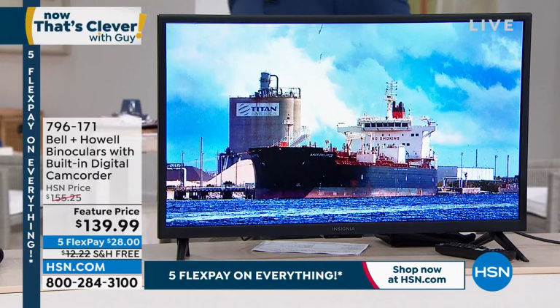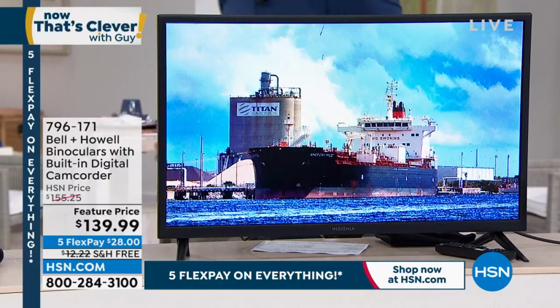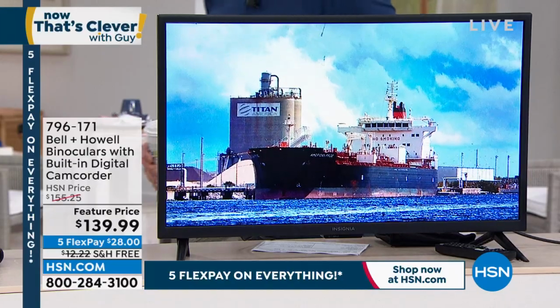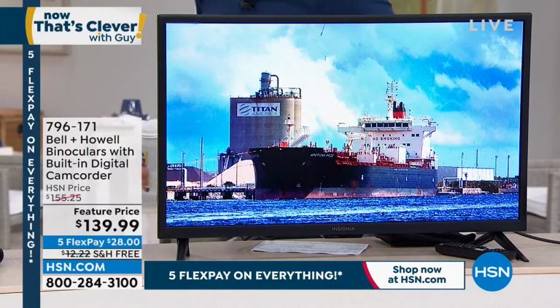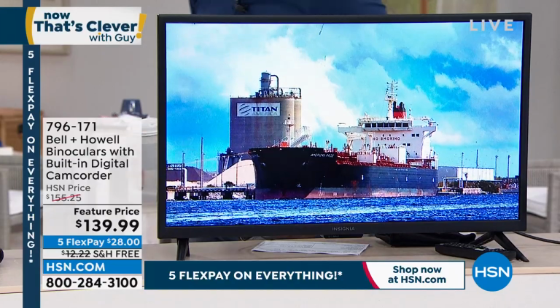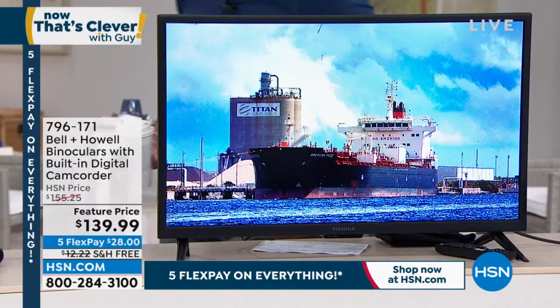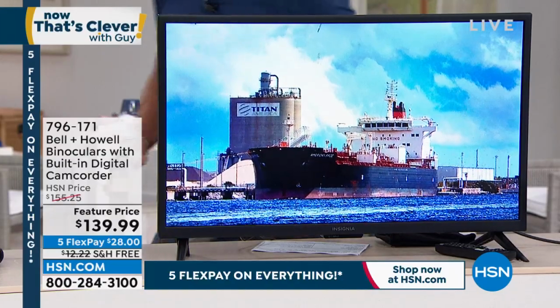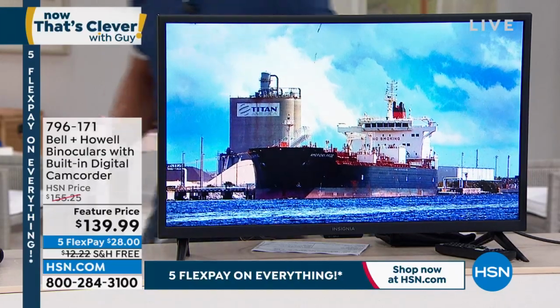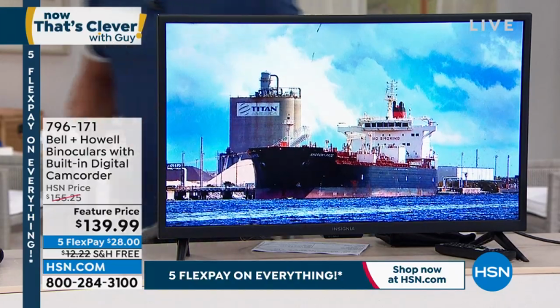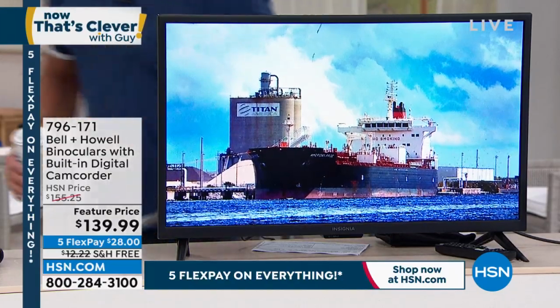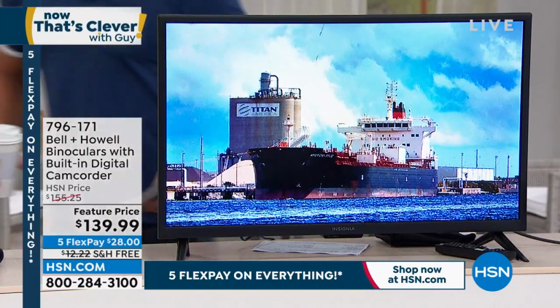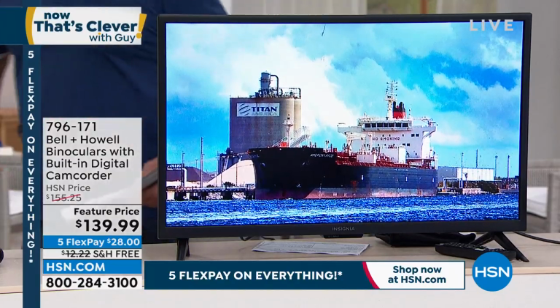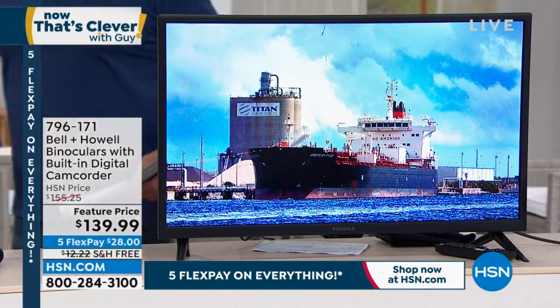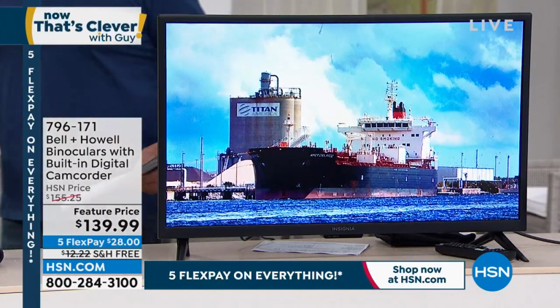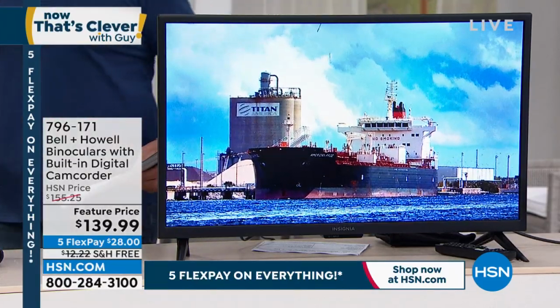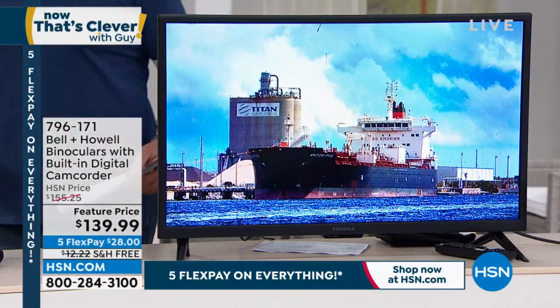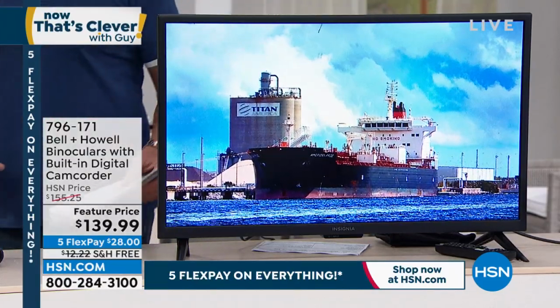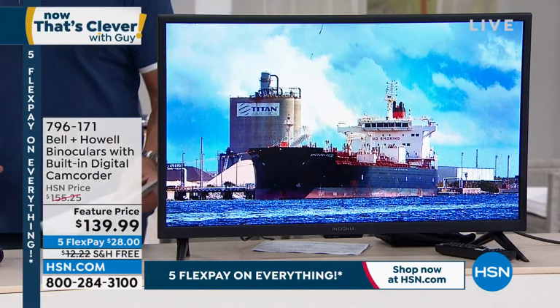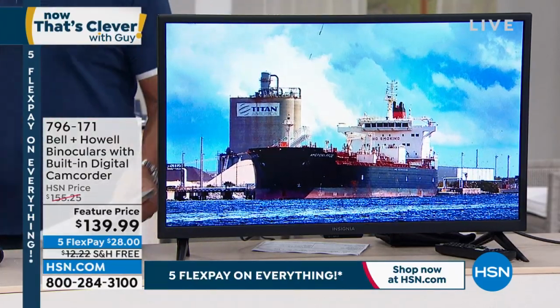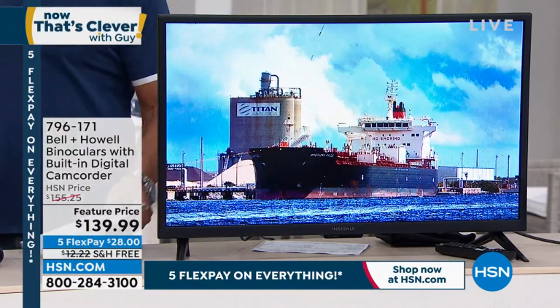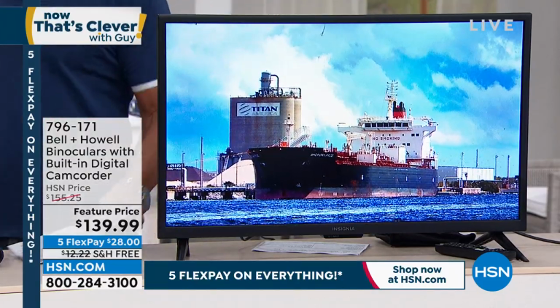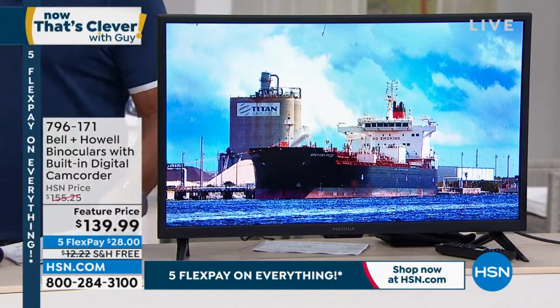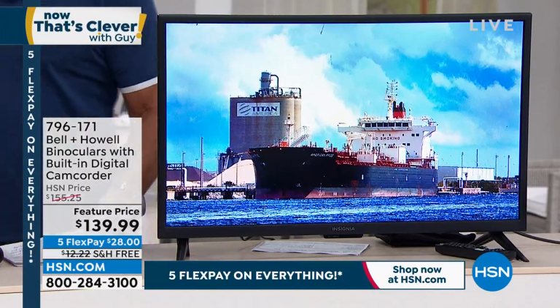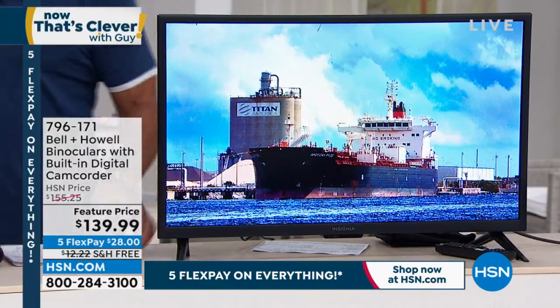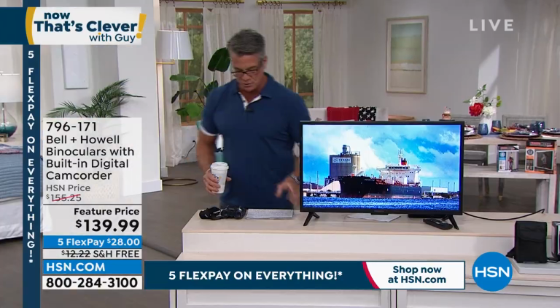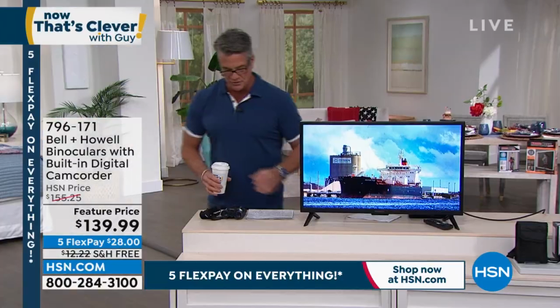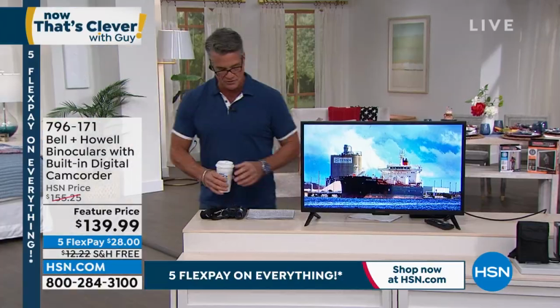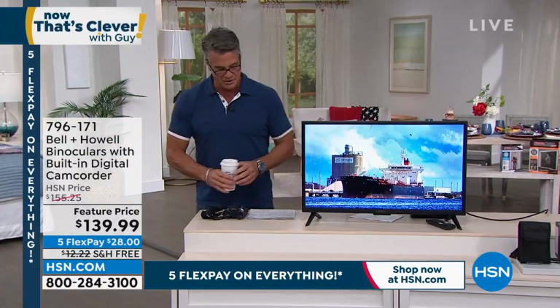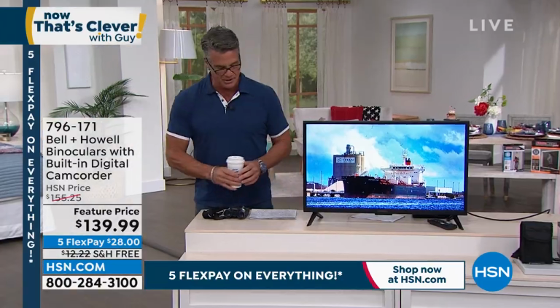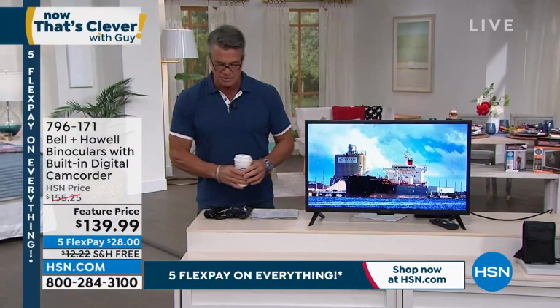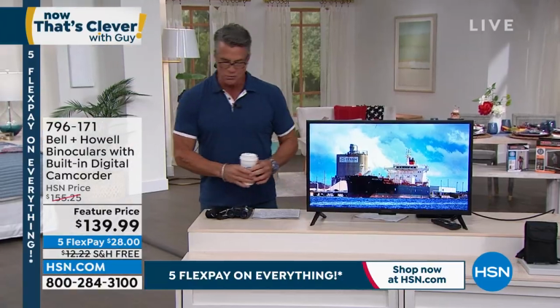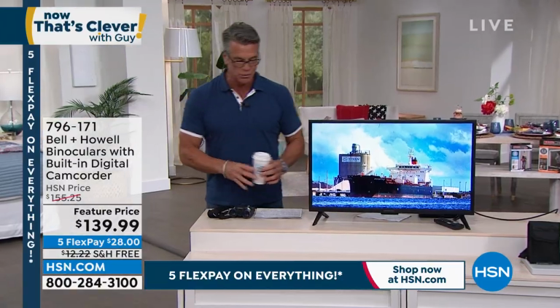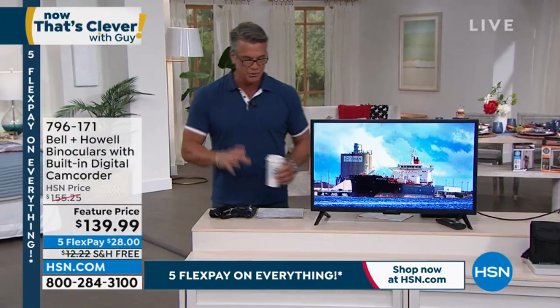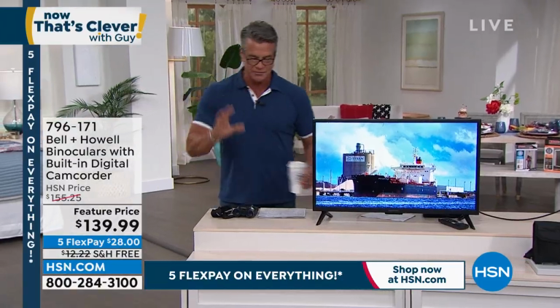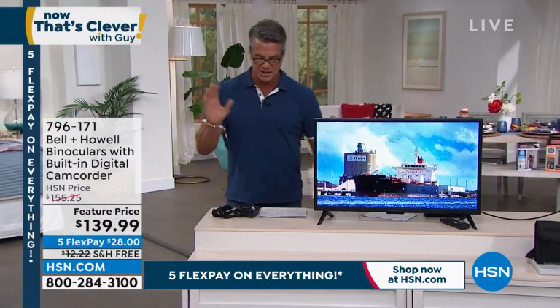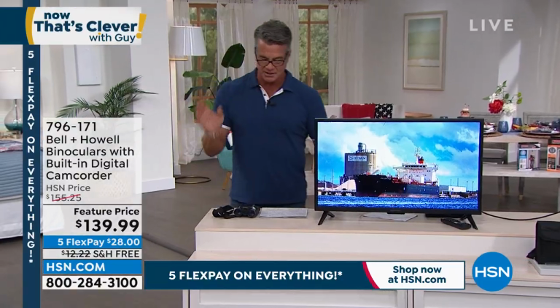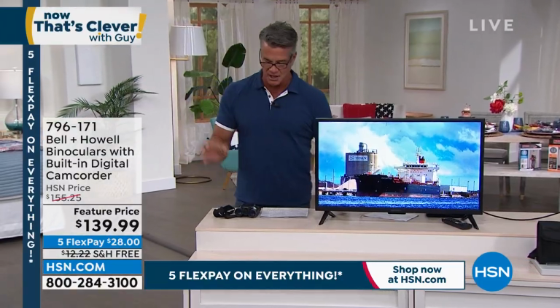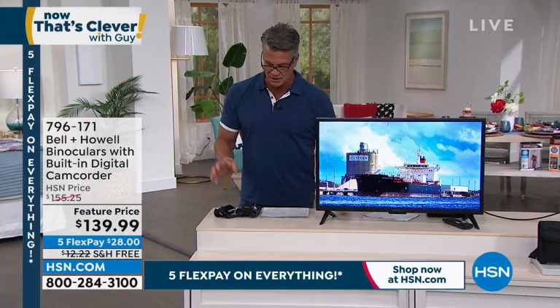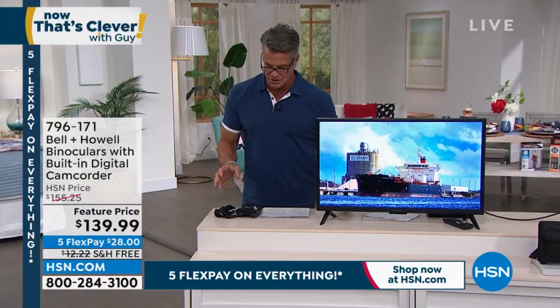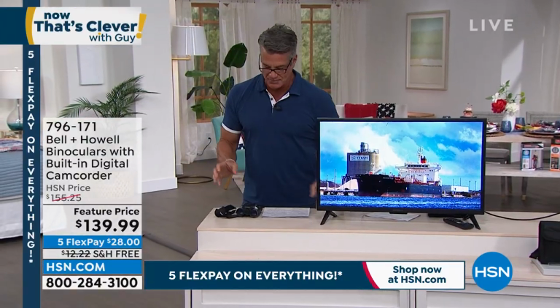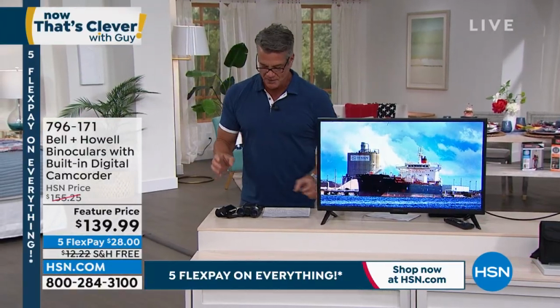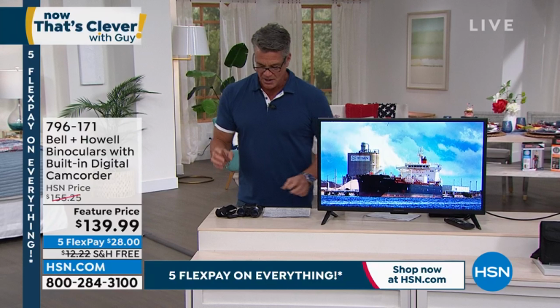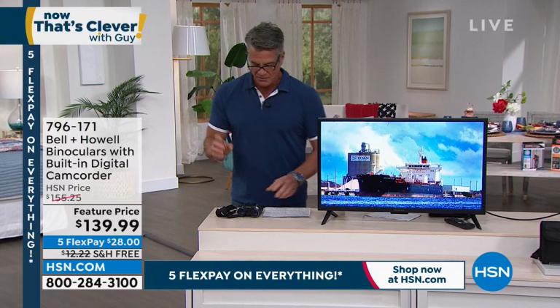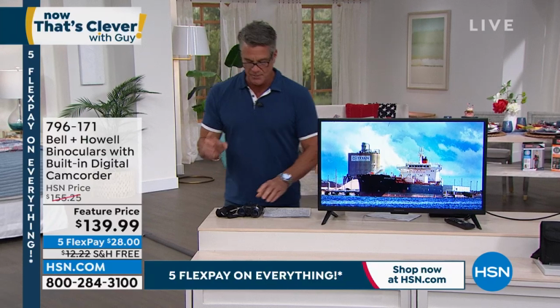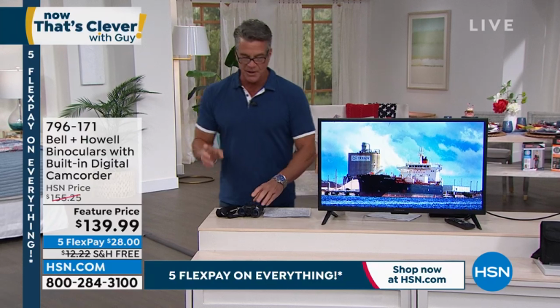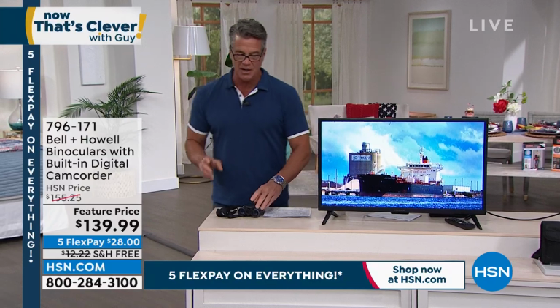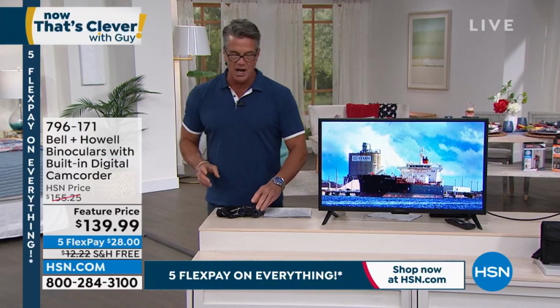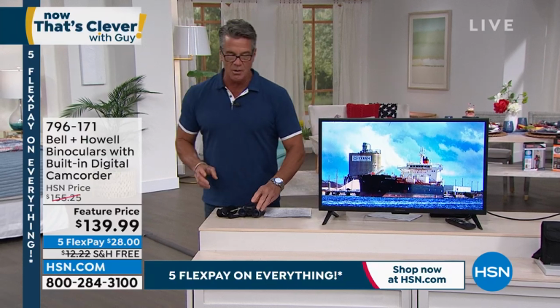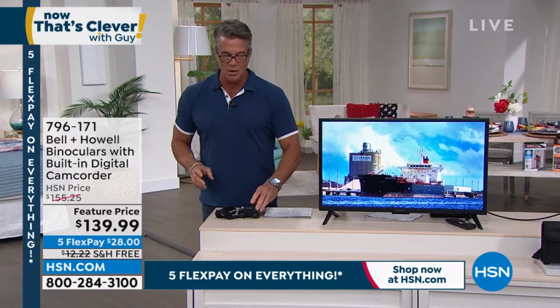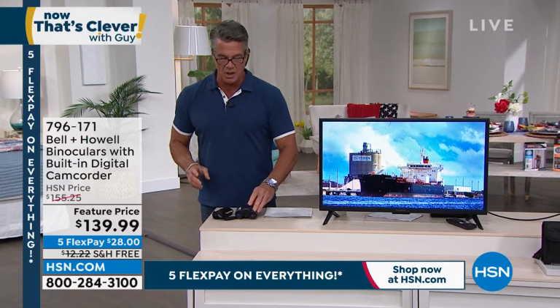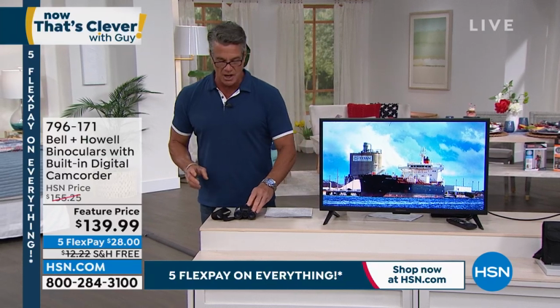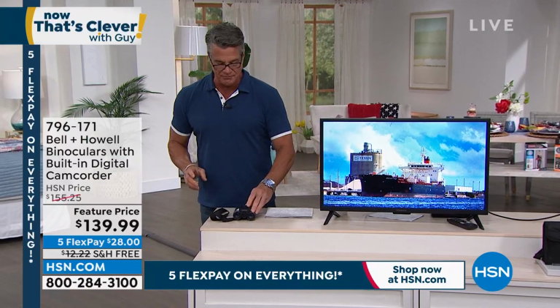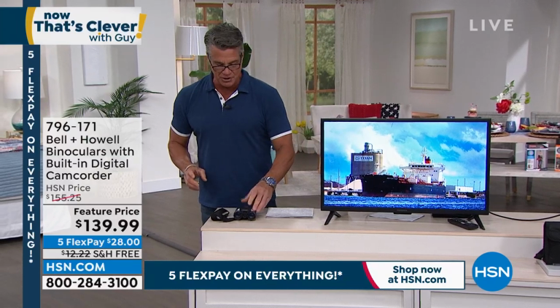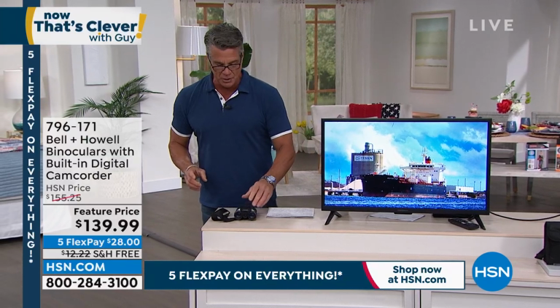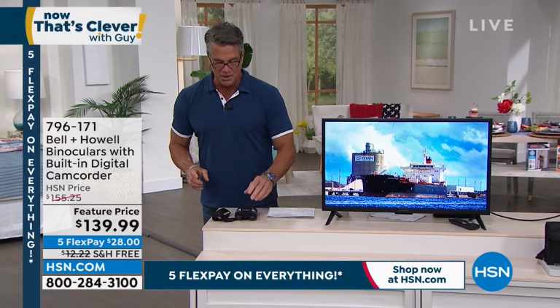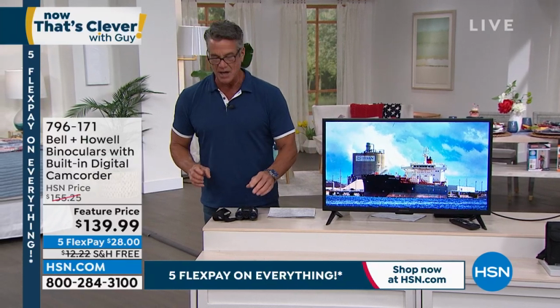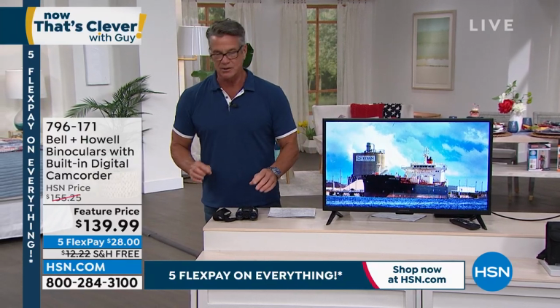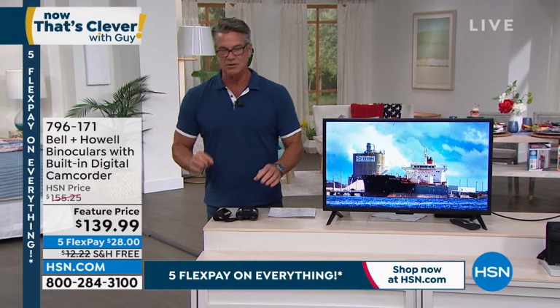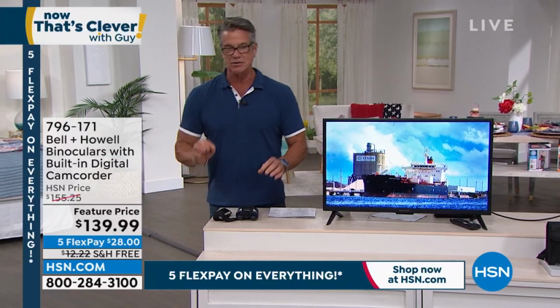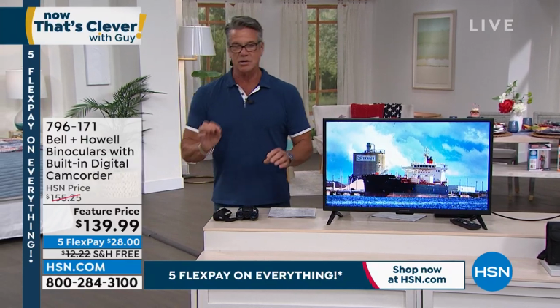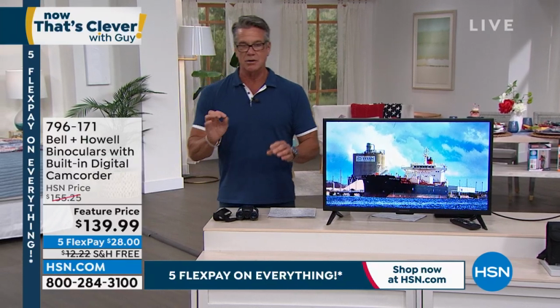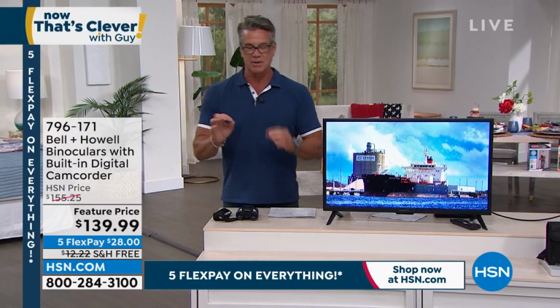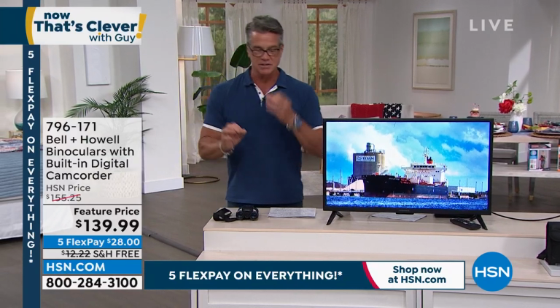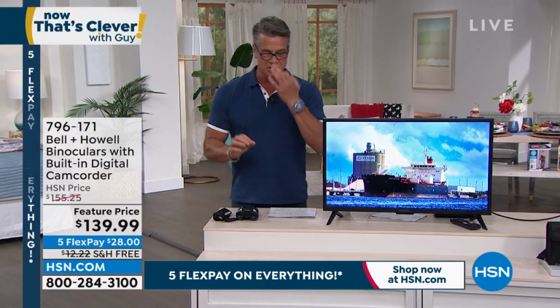But I will tell you, if you want to have something that is the coolest in the world of technology, the Bell and Howell video binoculars are amazing.